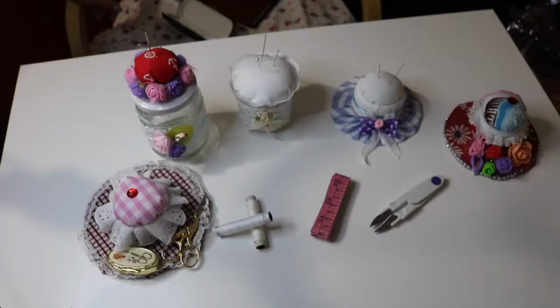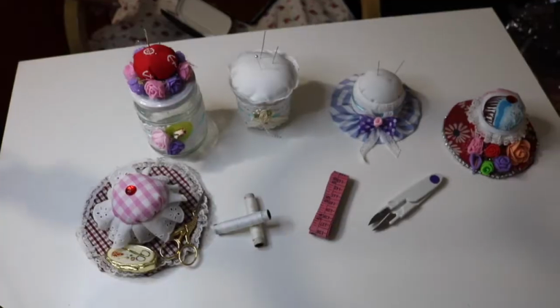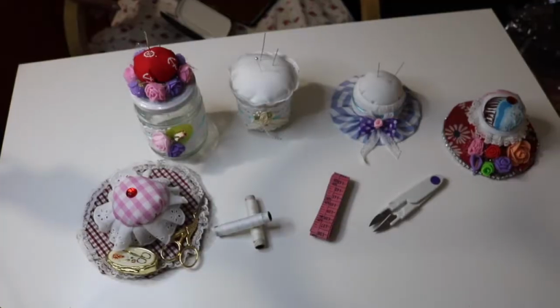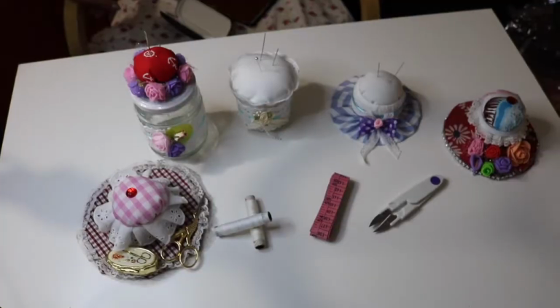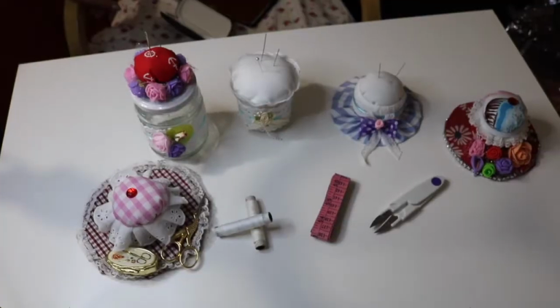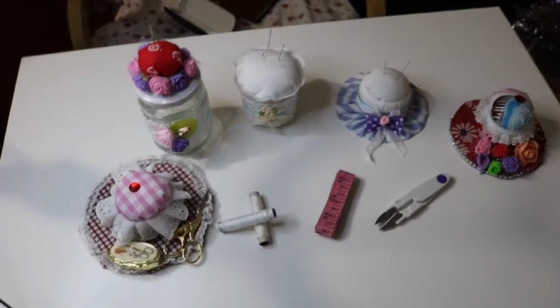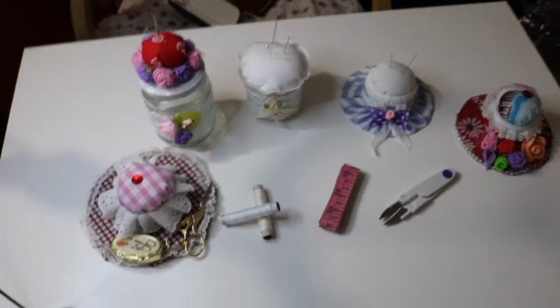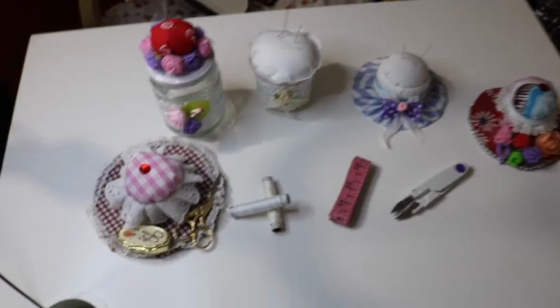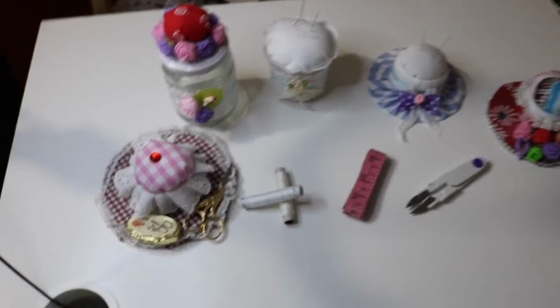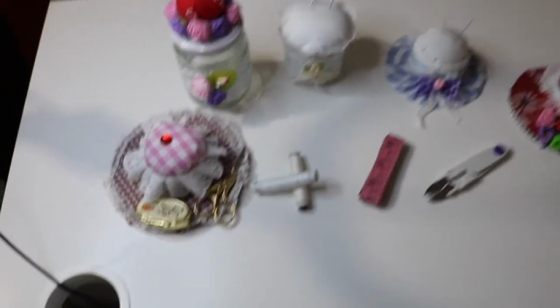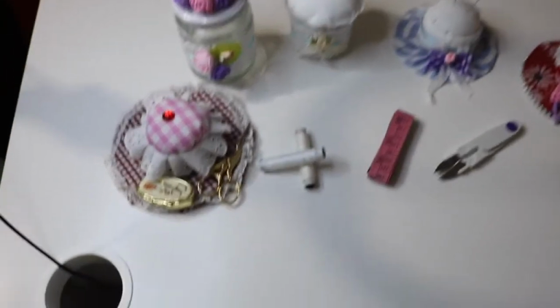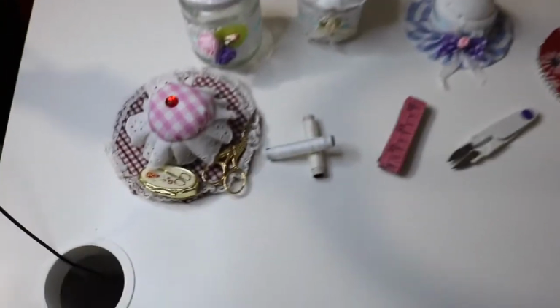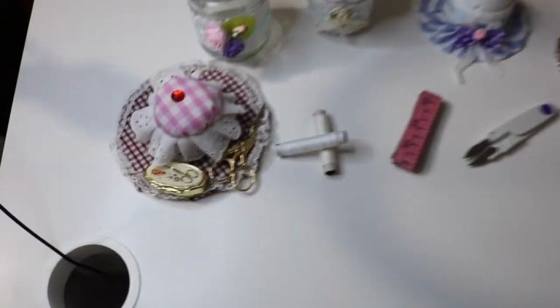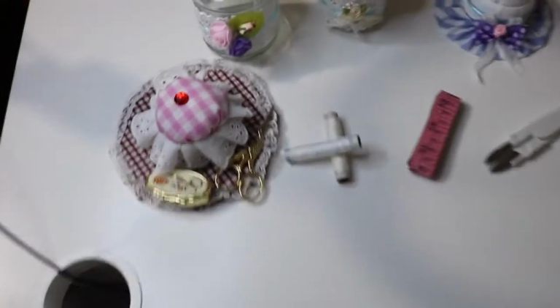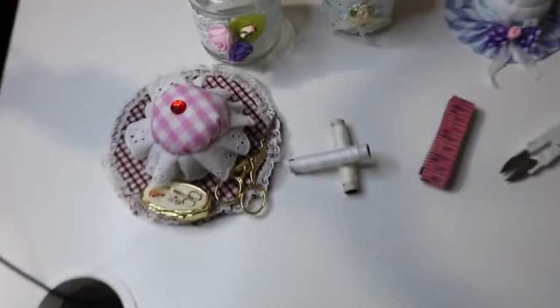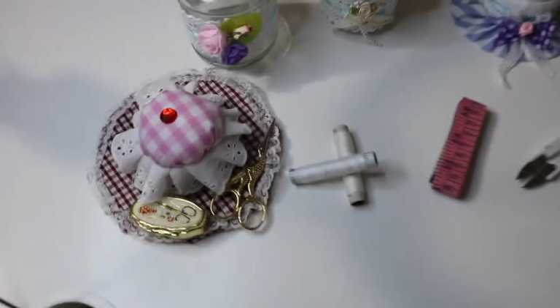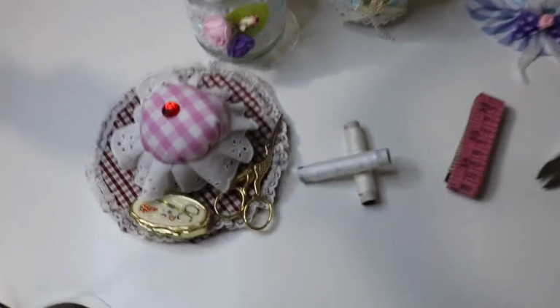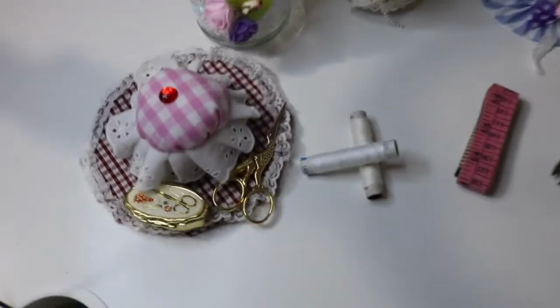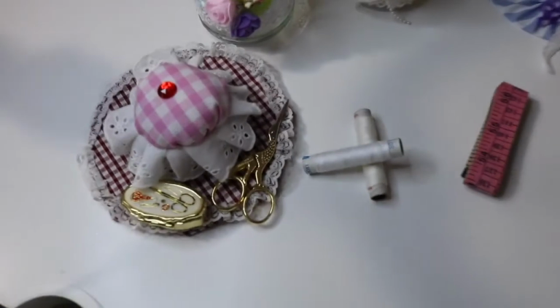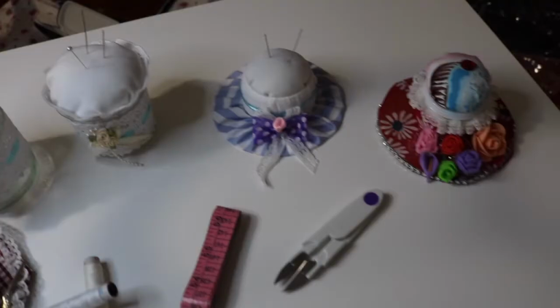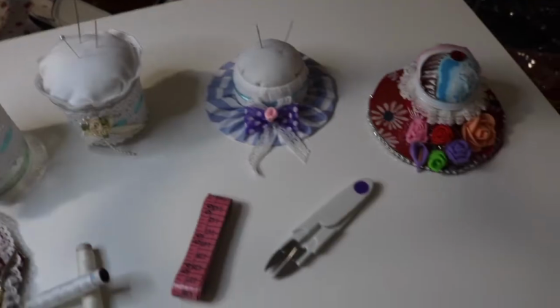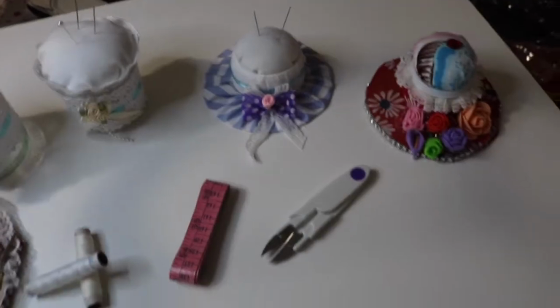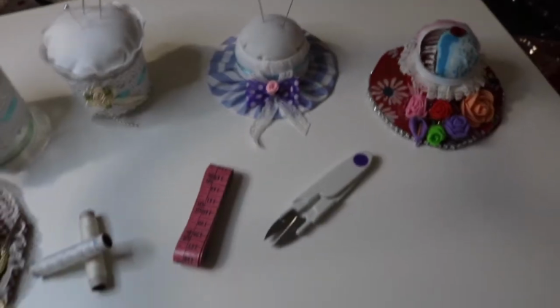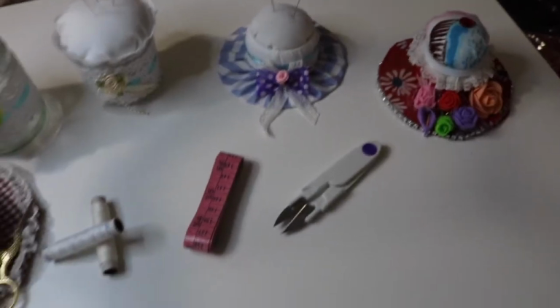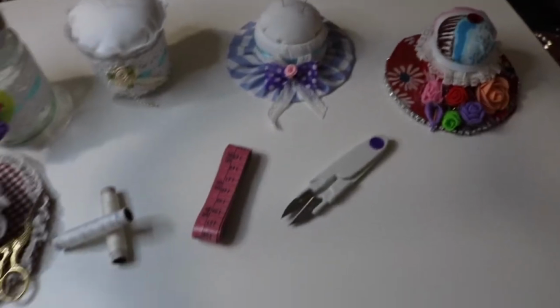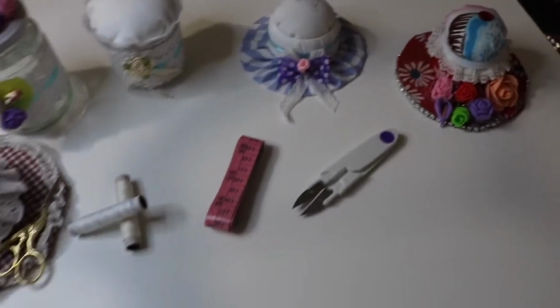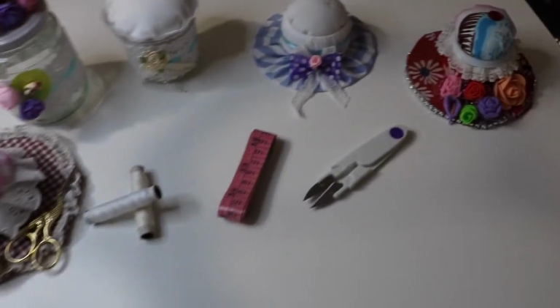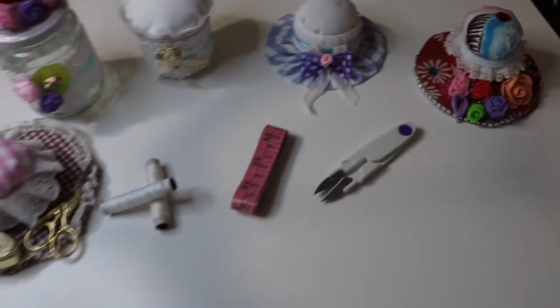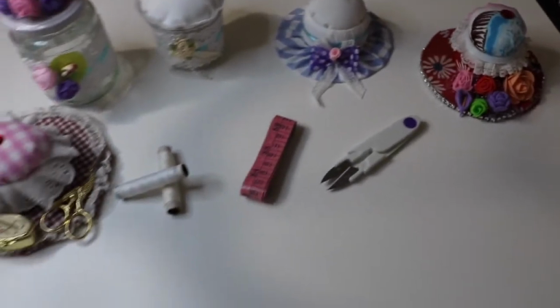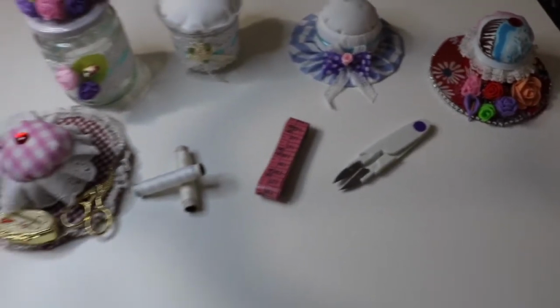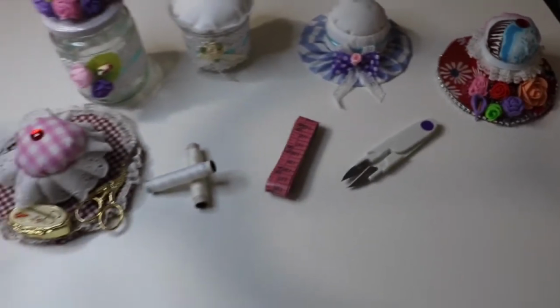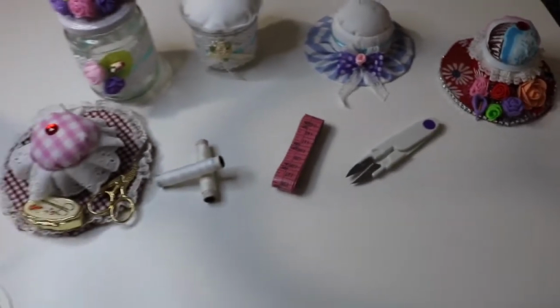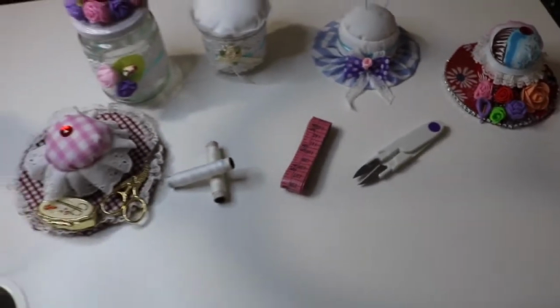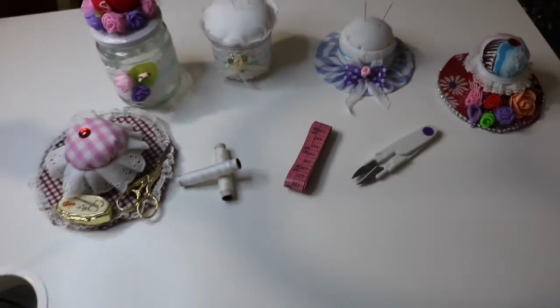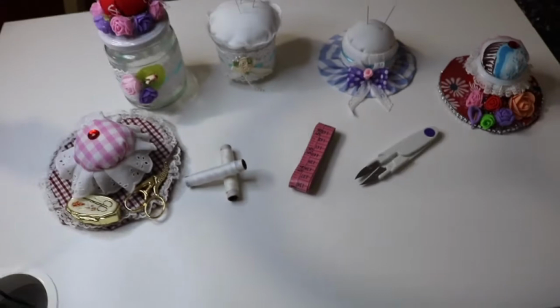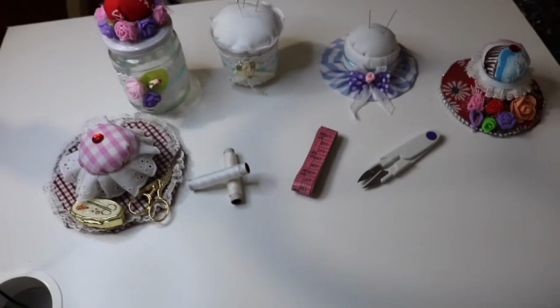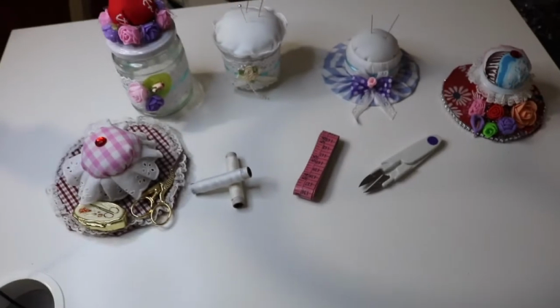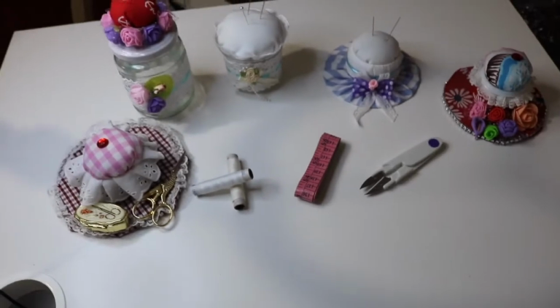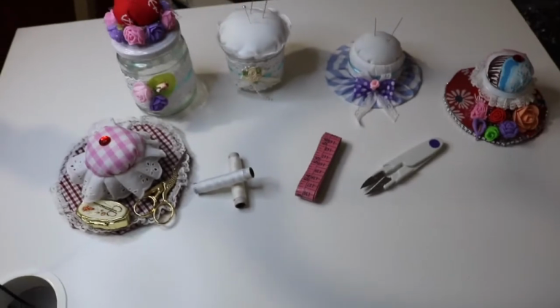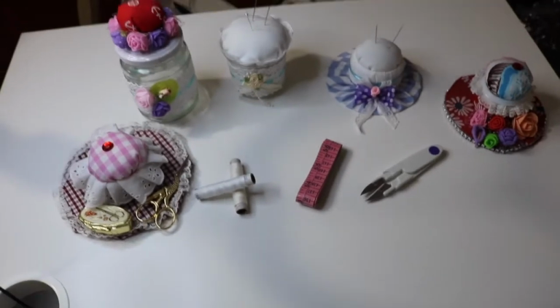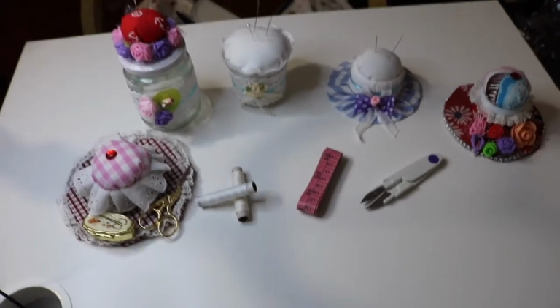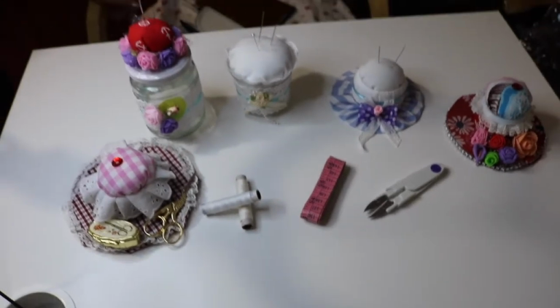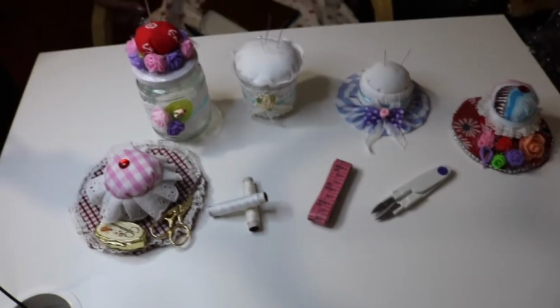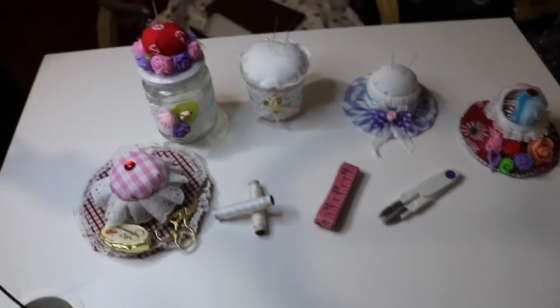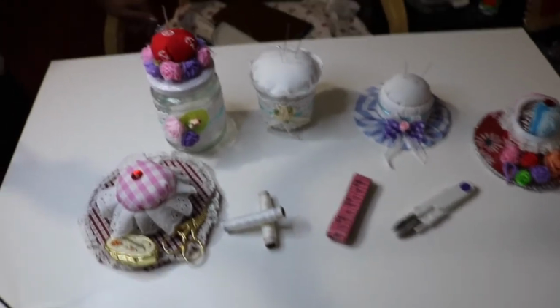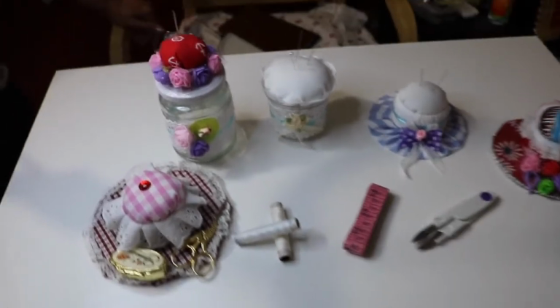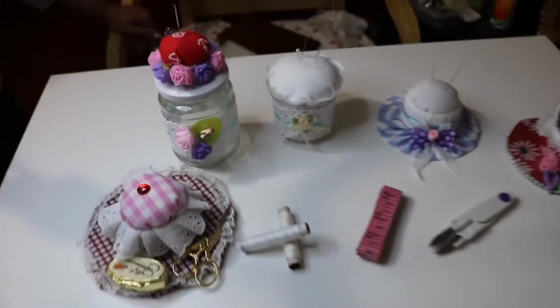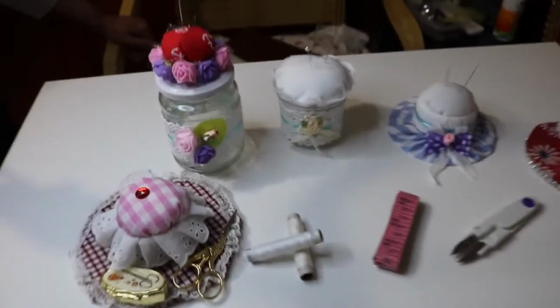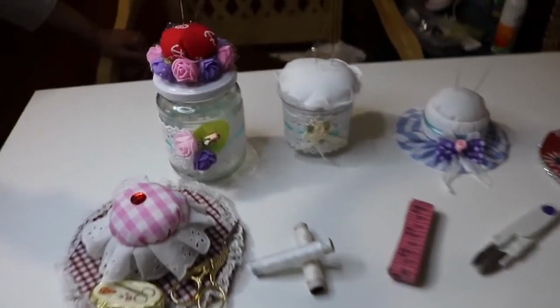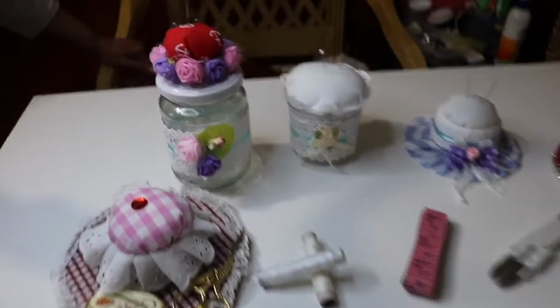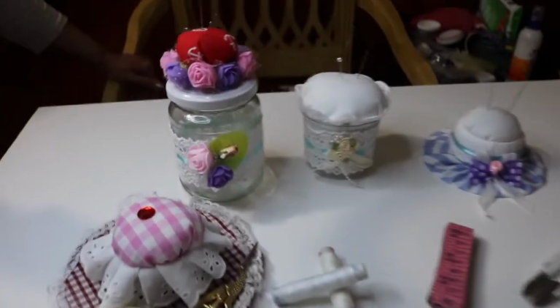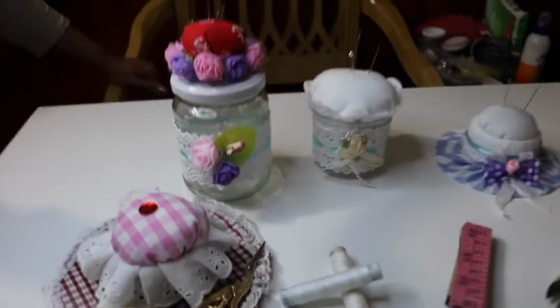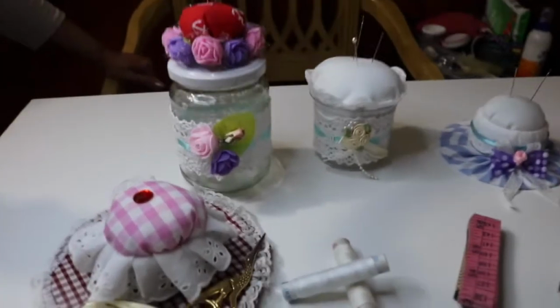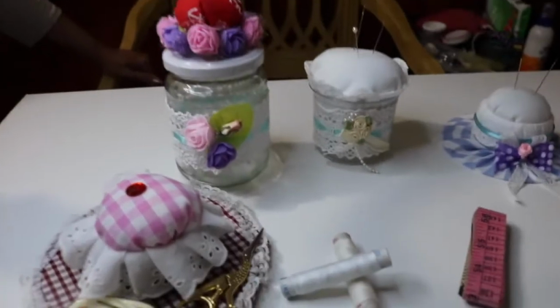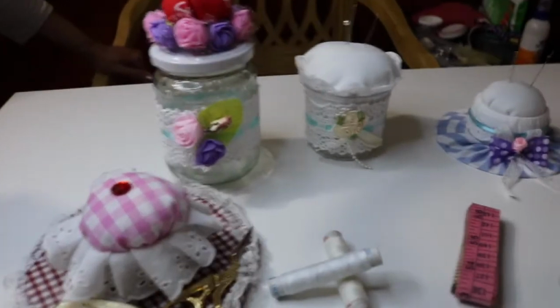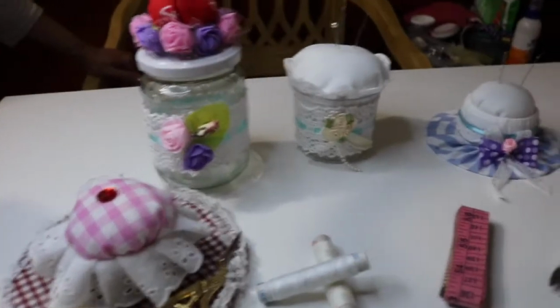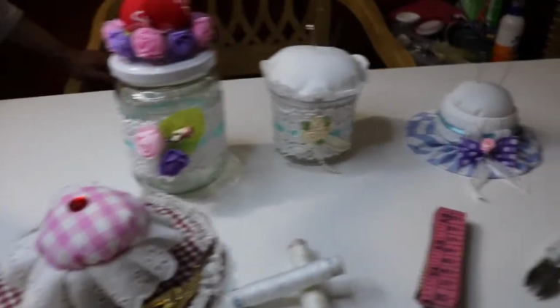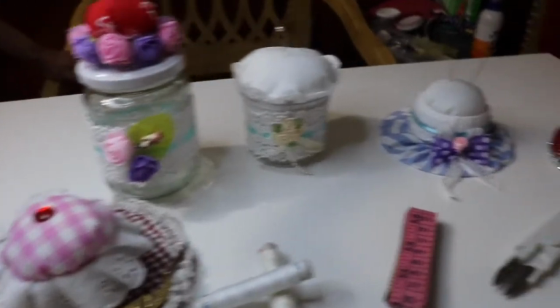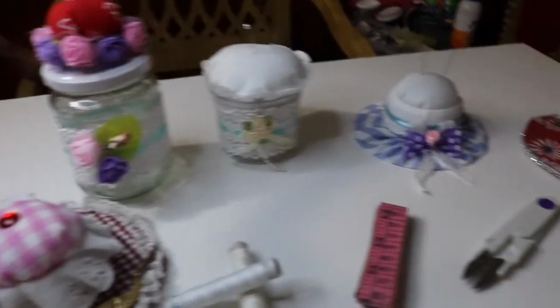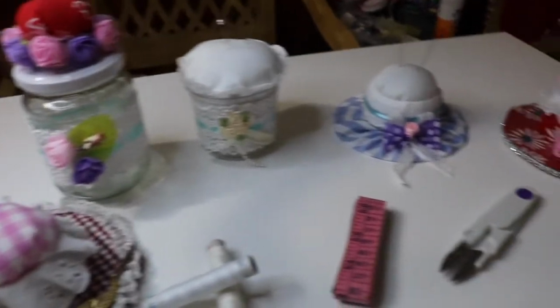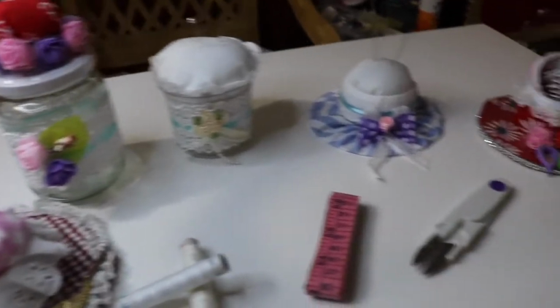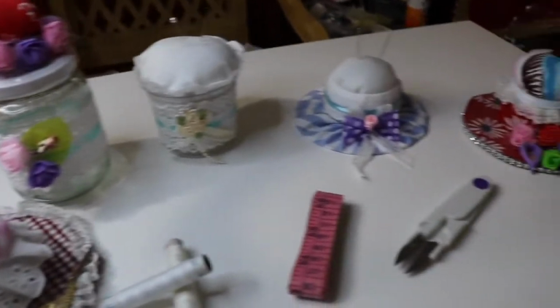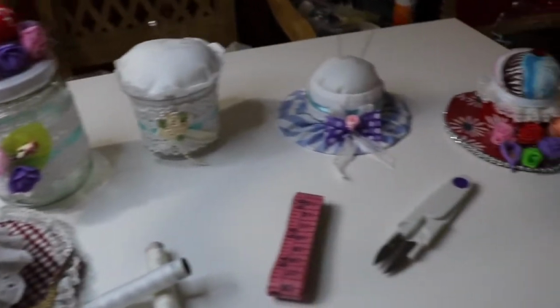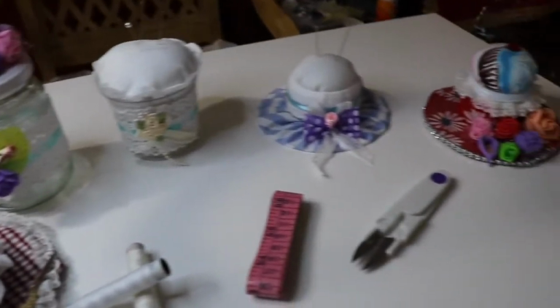So here our pin cushions are ready. Hope you all have enjoyed. Thank you for watching. Keep watching. See you all next week. Till then, bye-bye.